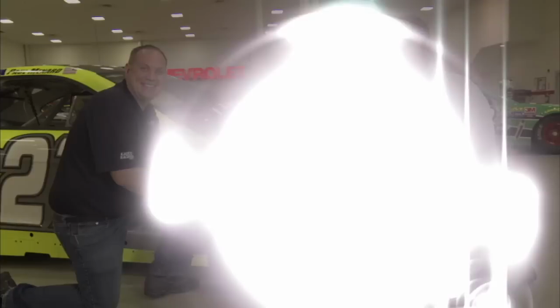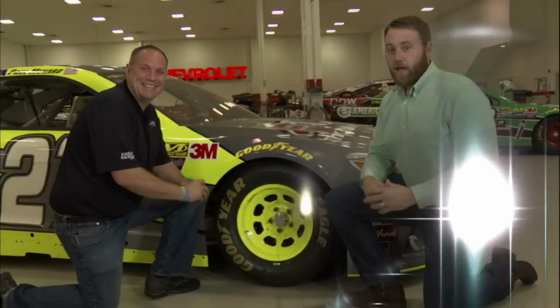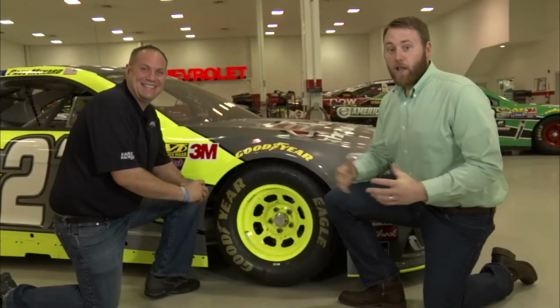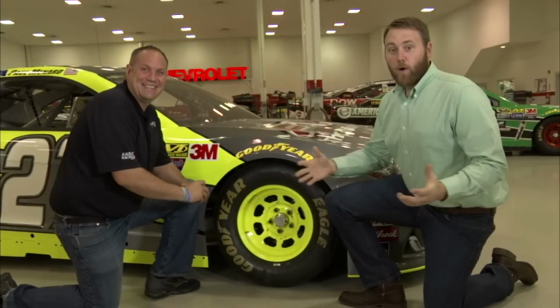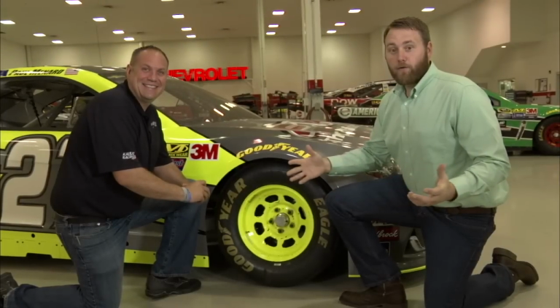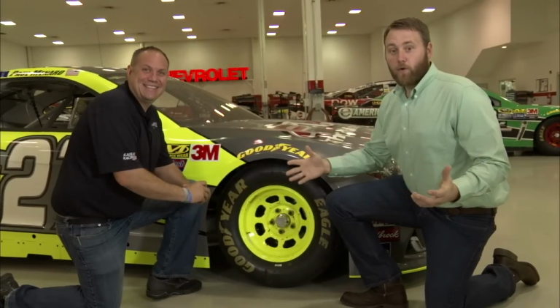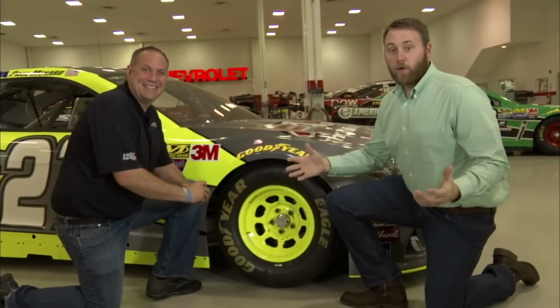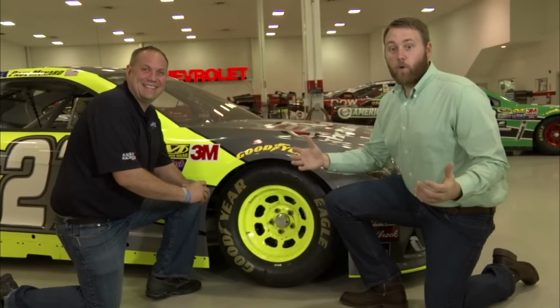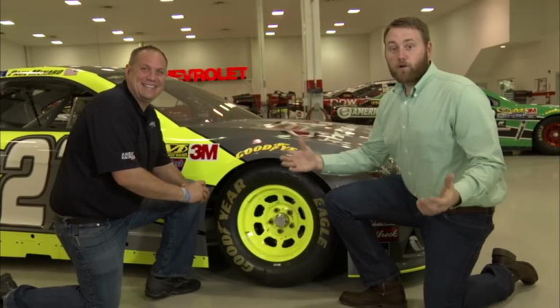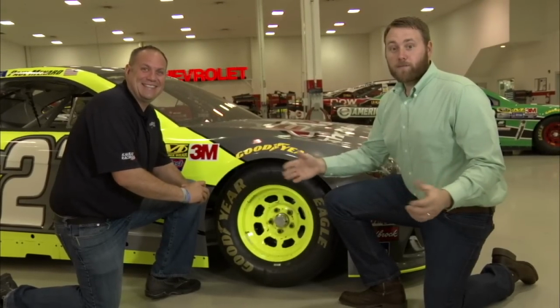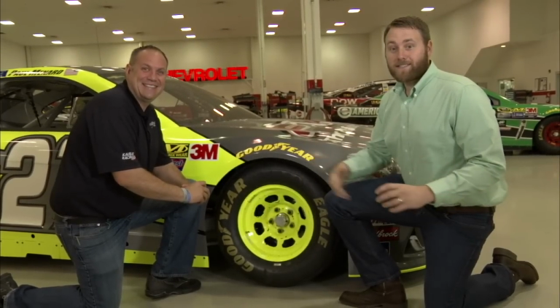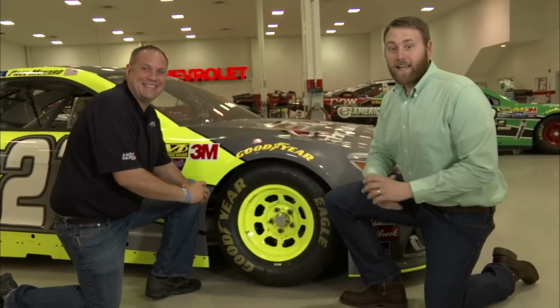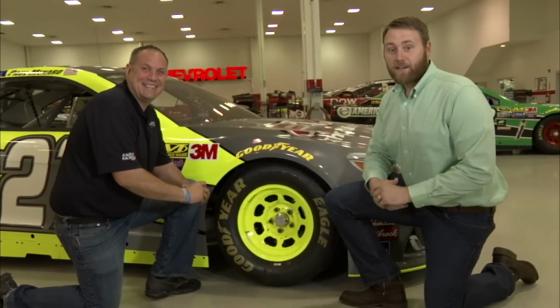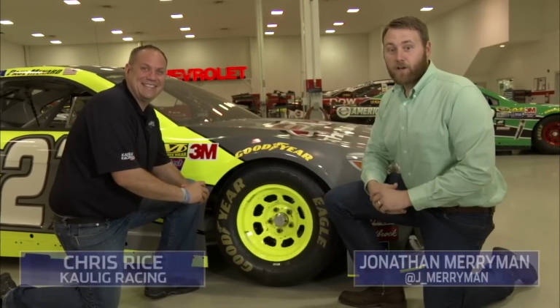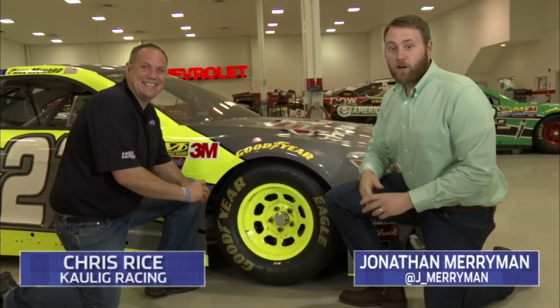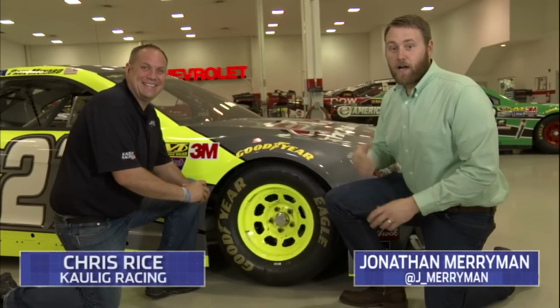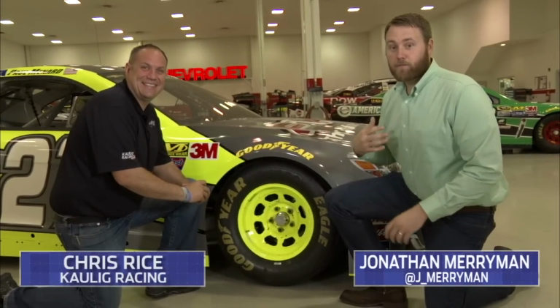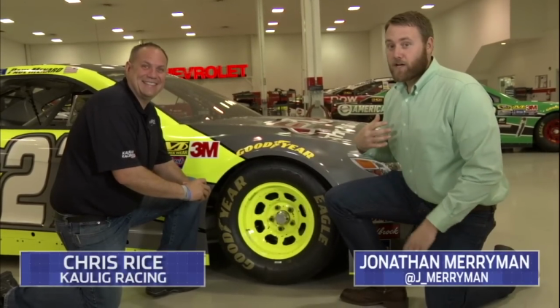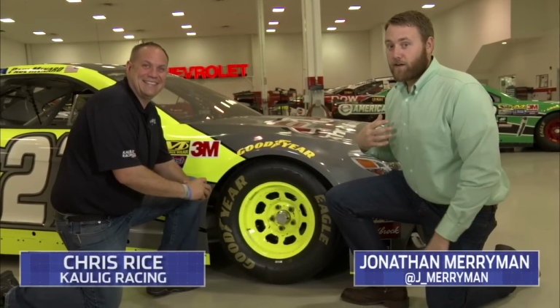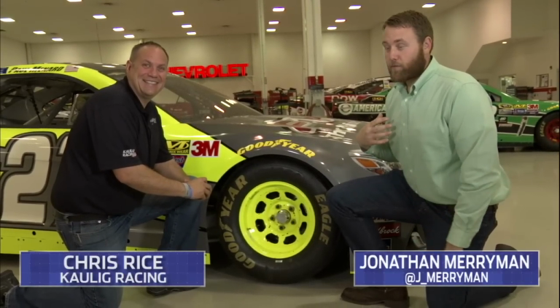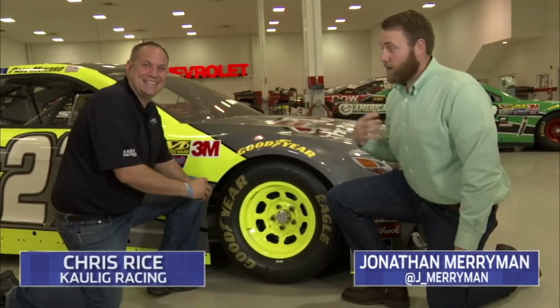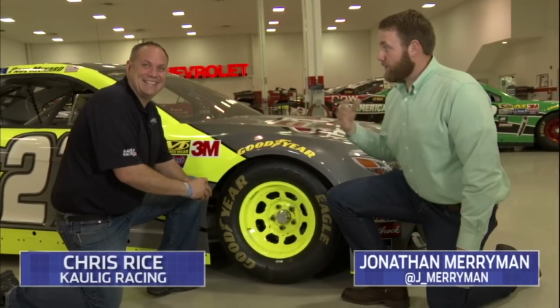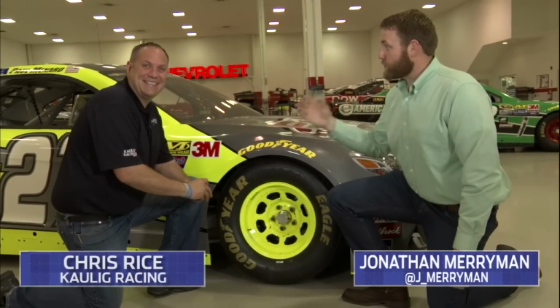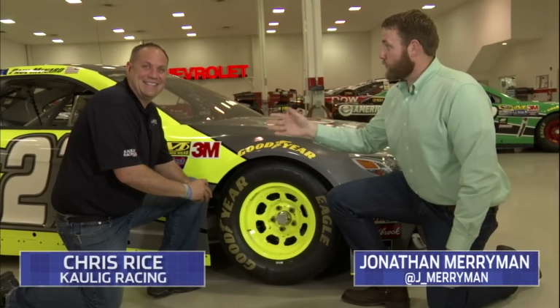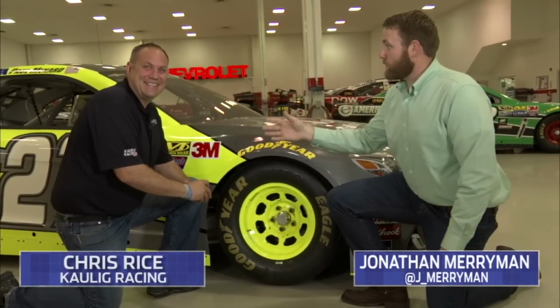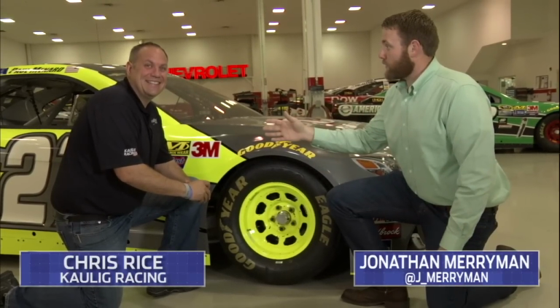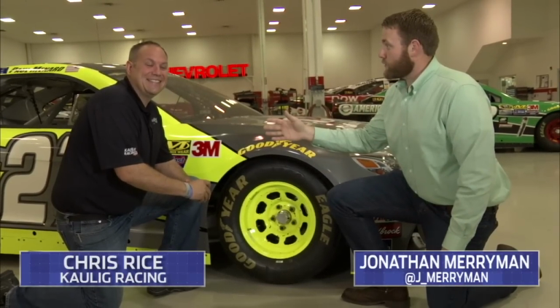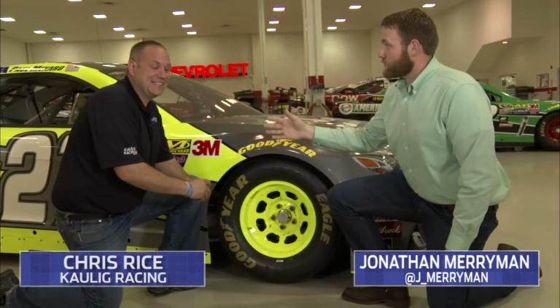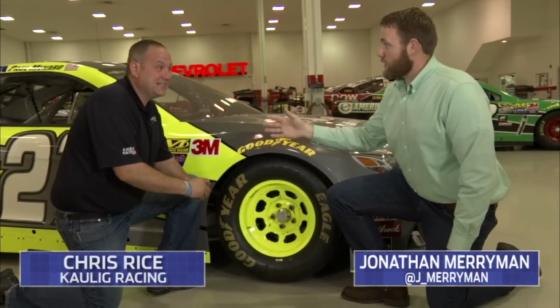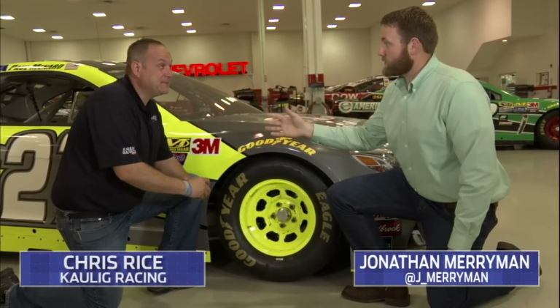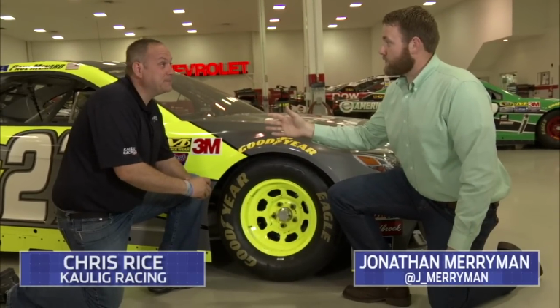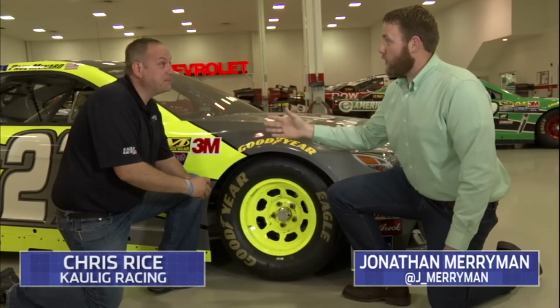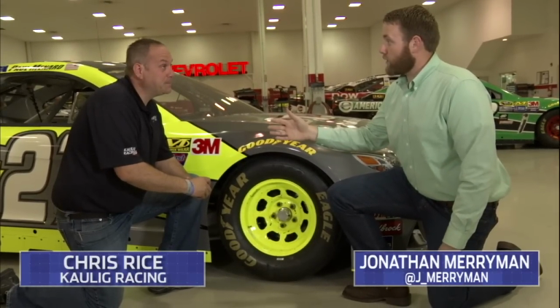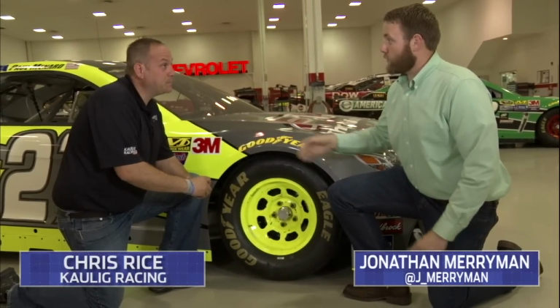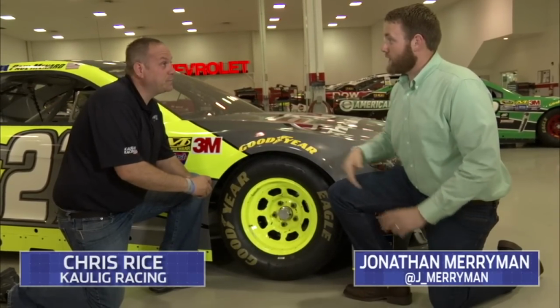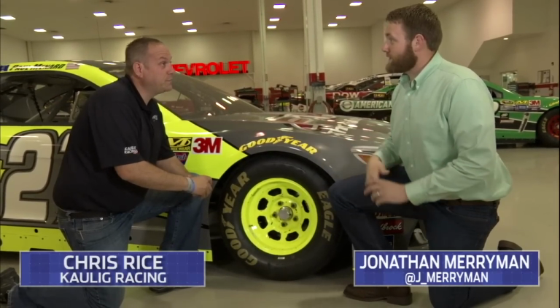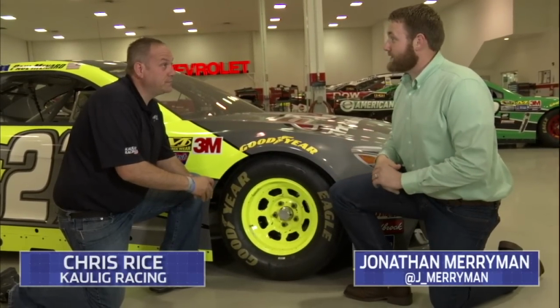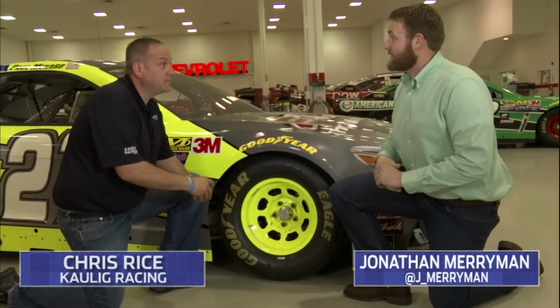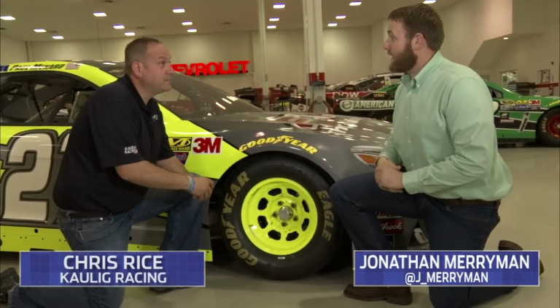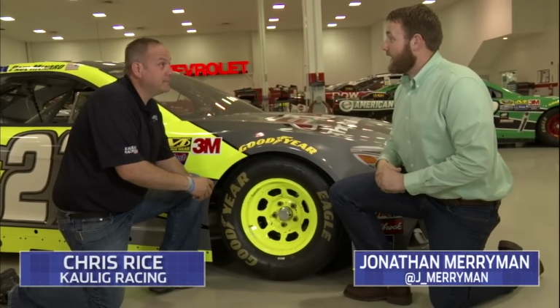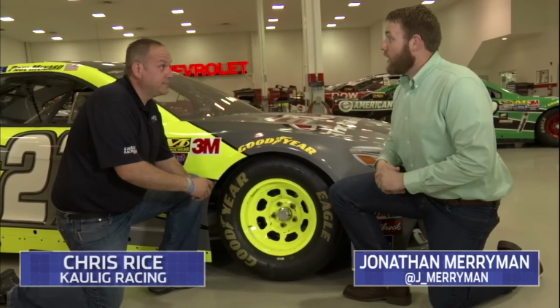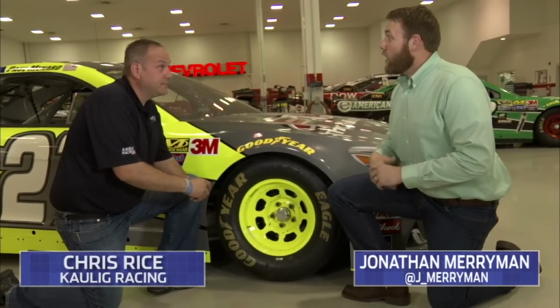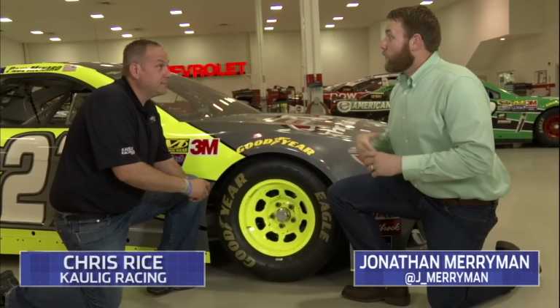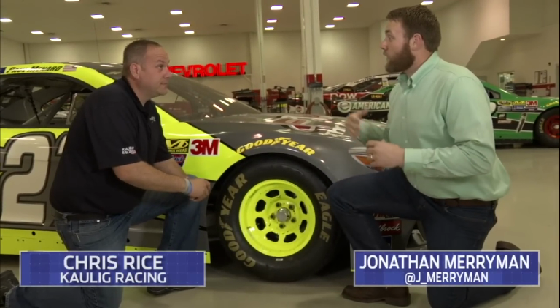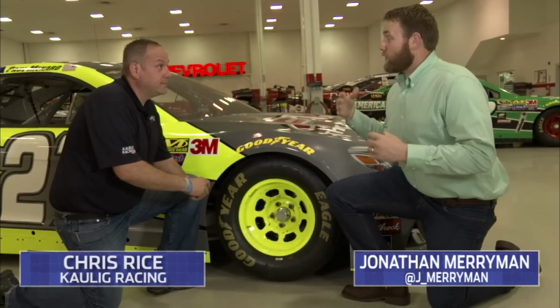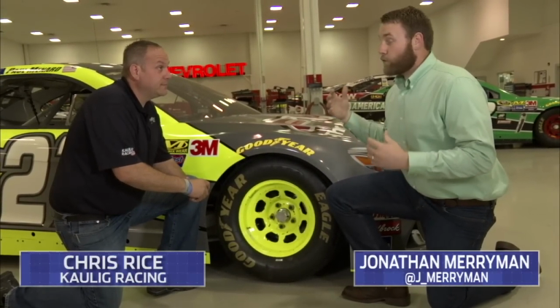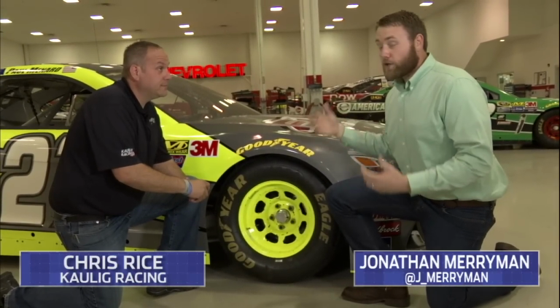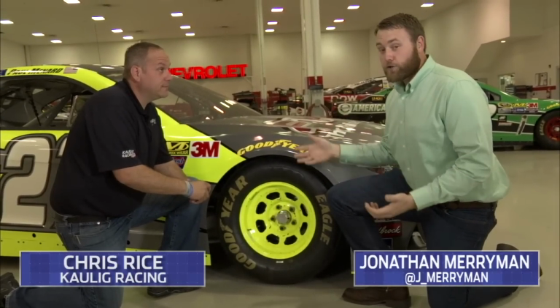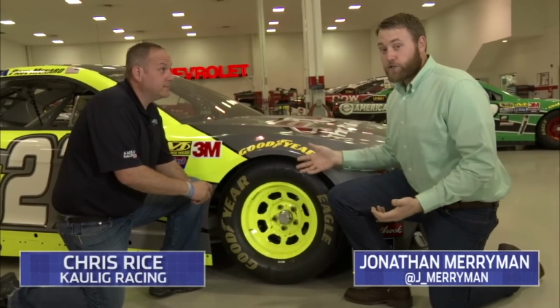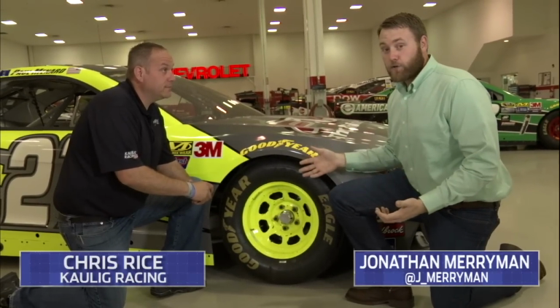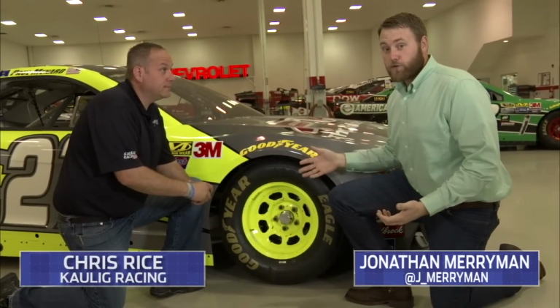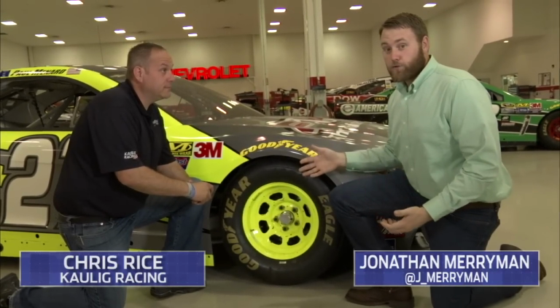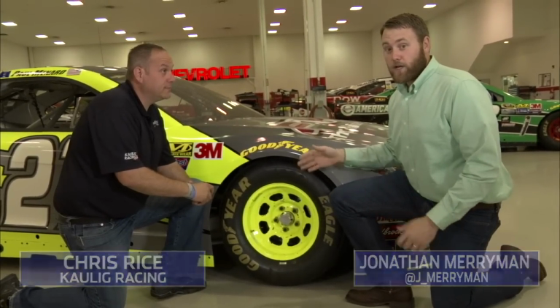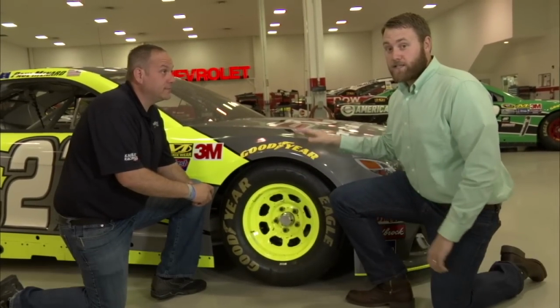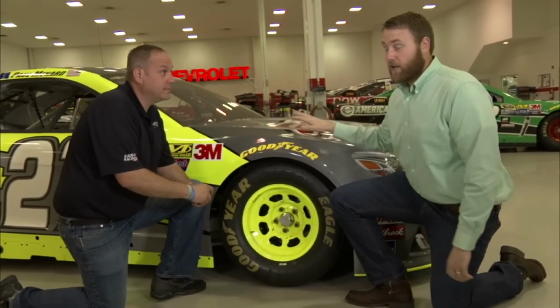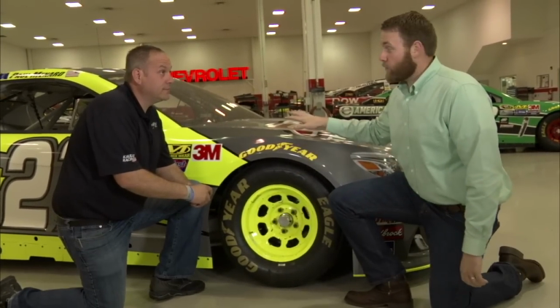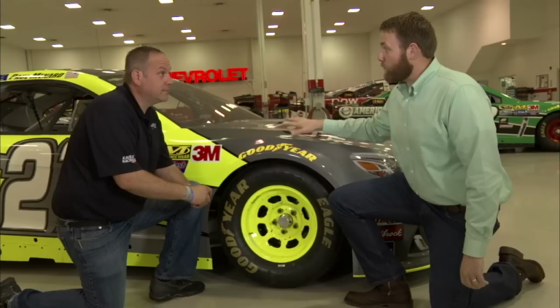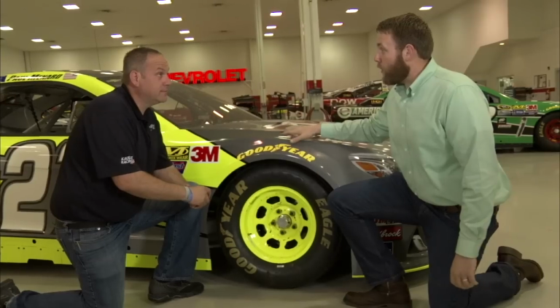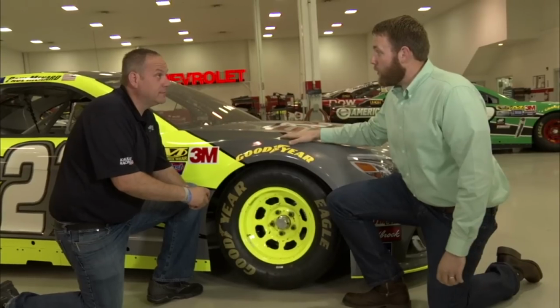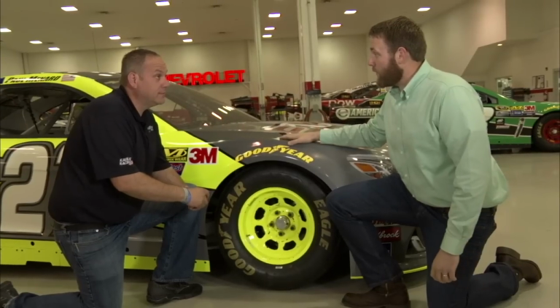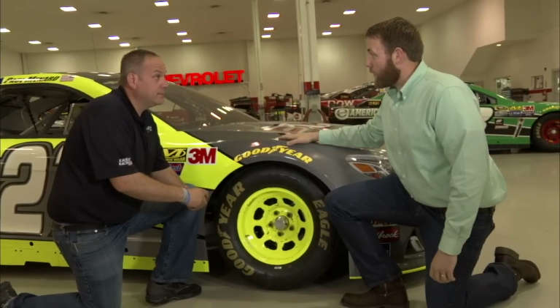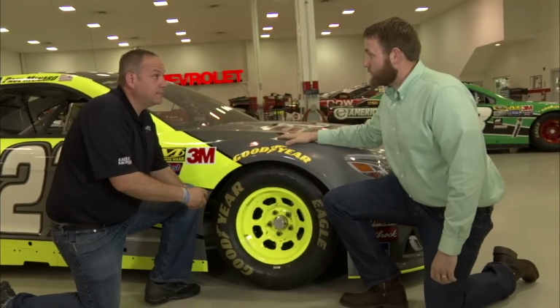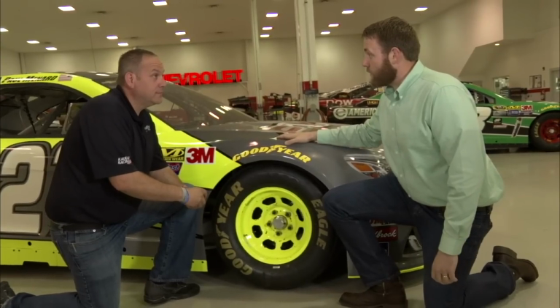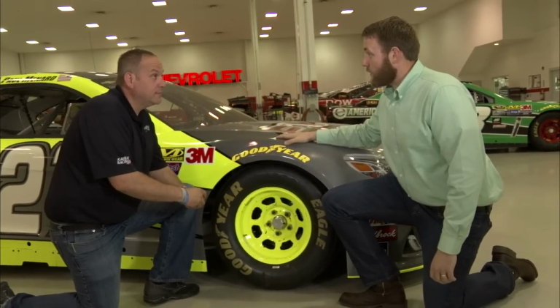Hello, everyone, and welcome to Tech Talk. I'm Jonathan Merriman, joined by Chris Rice of College Racing. Today, we're at Richard Childress Racing here with Paul Menard's car.